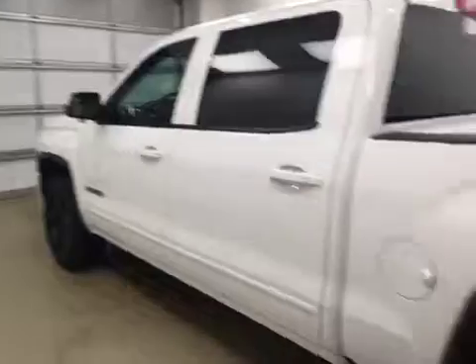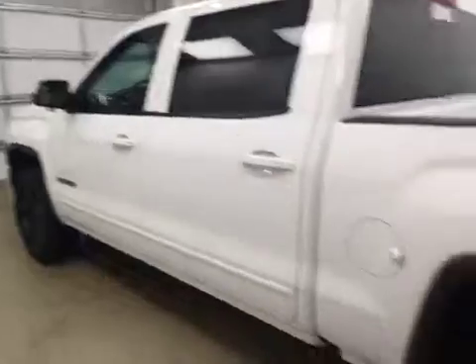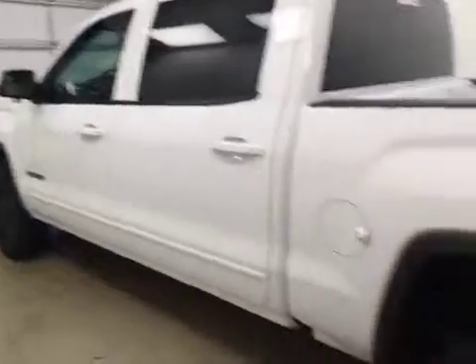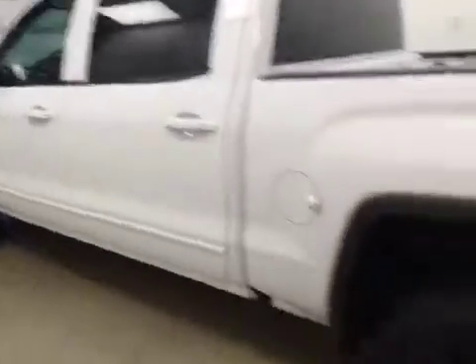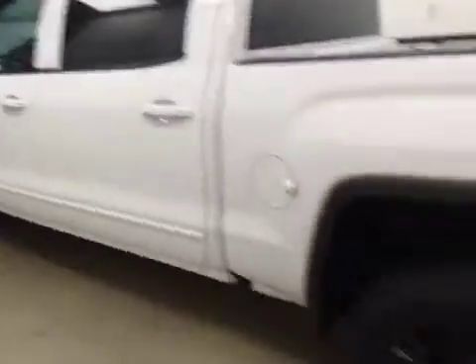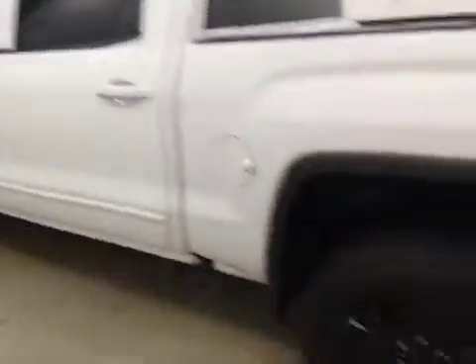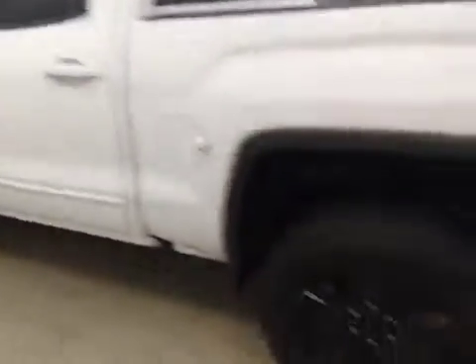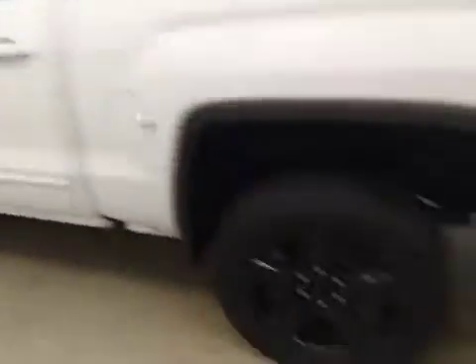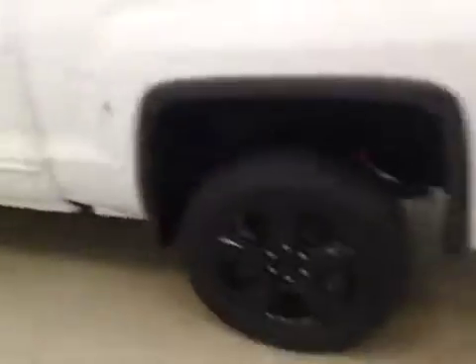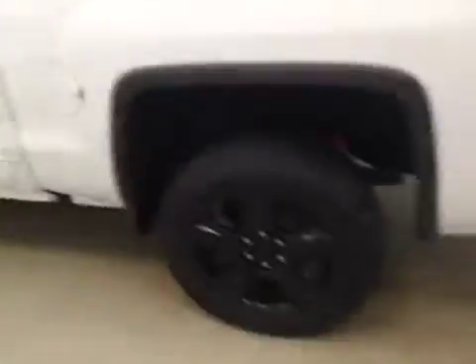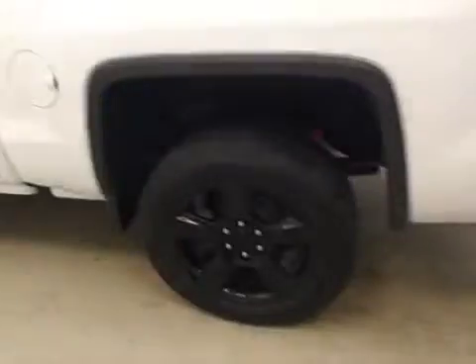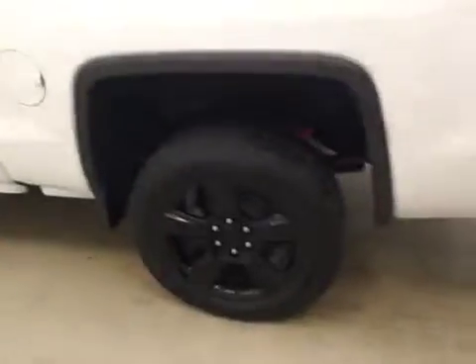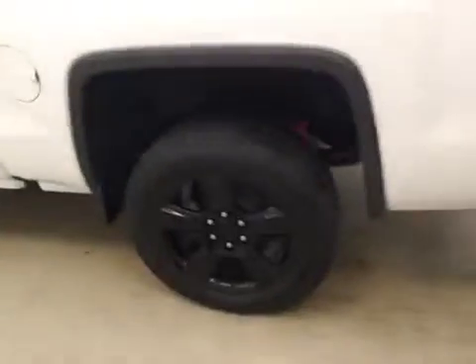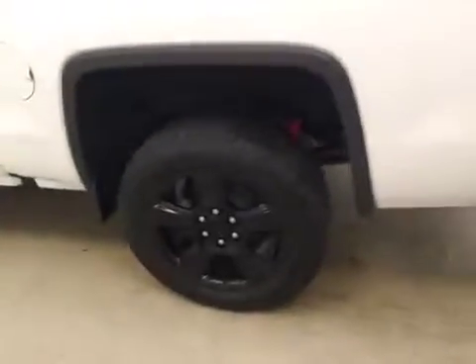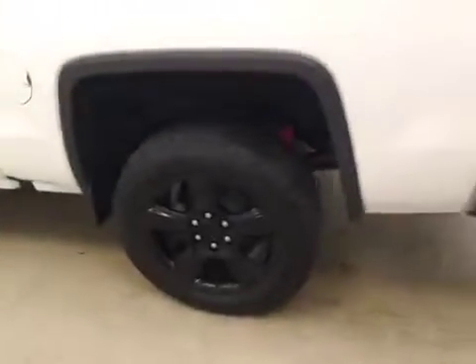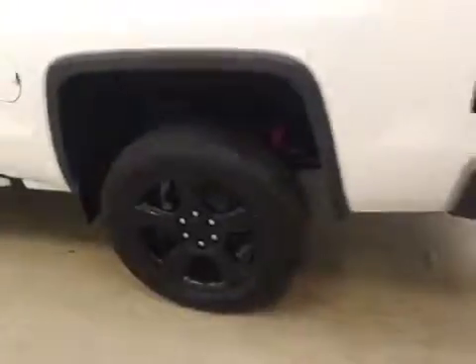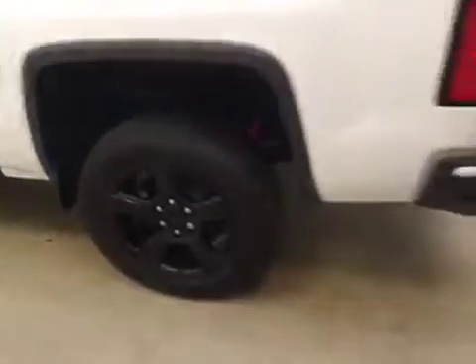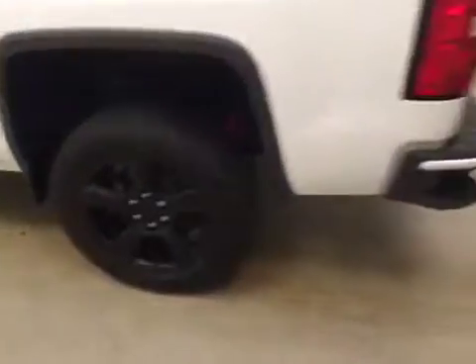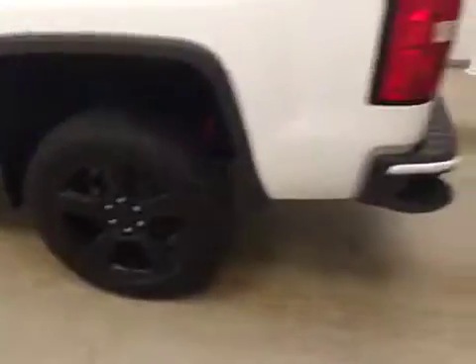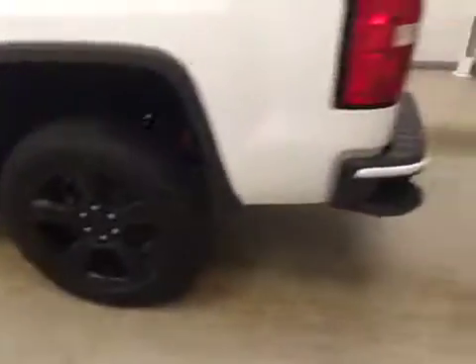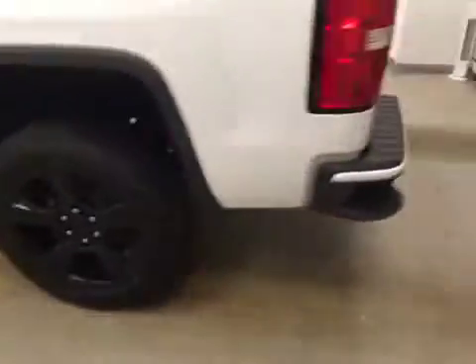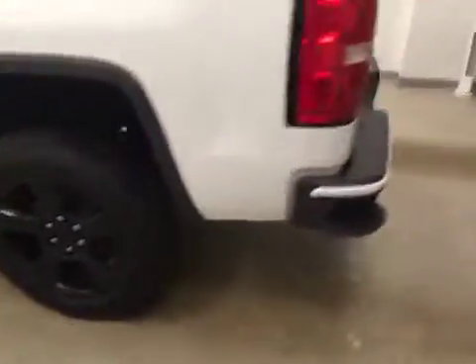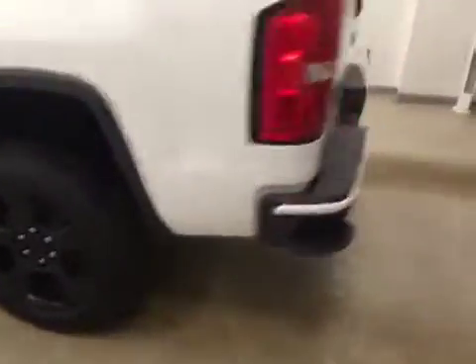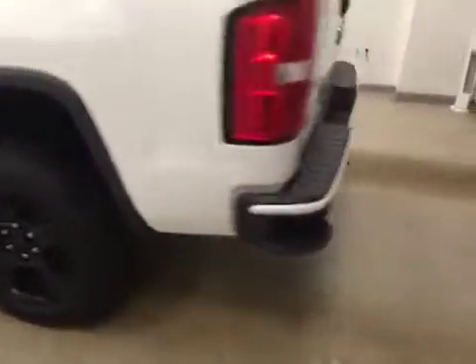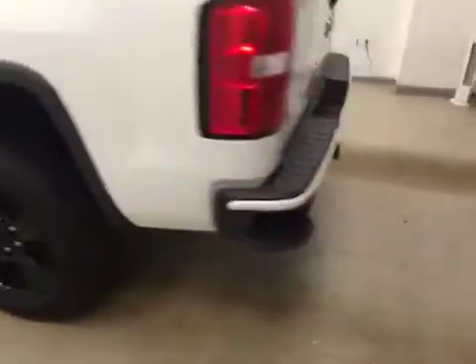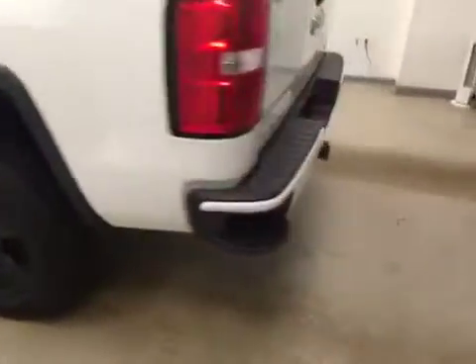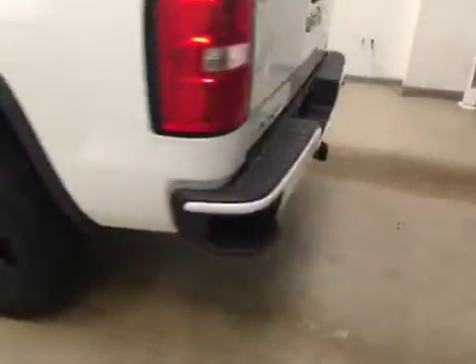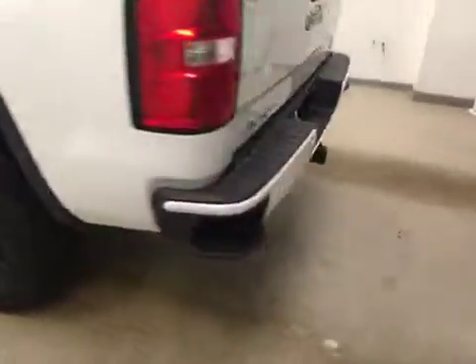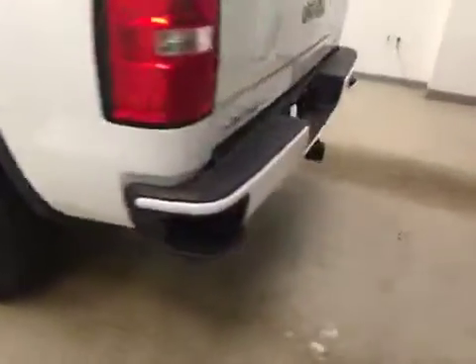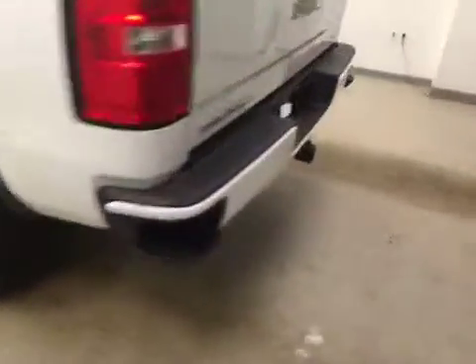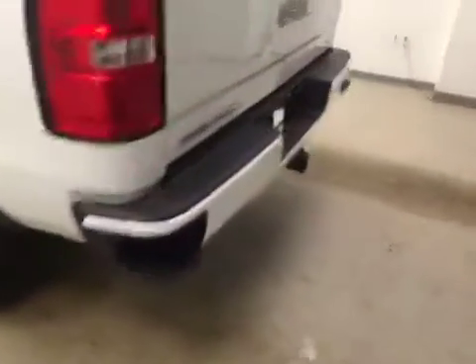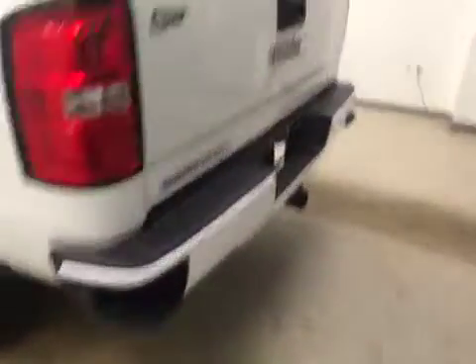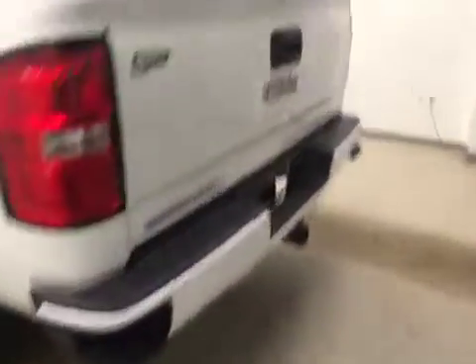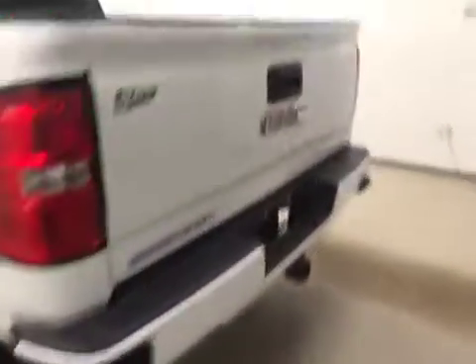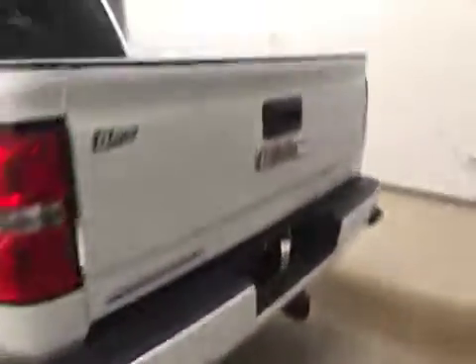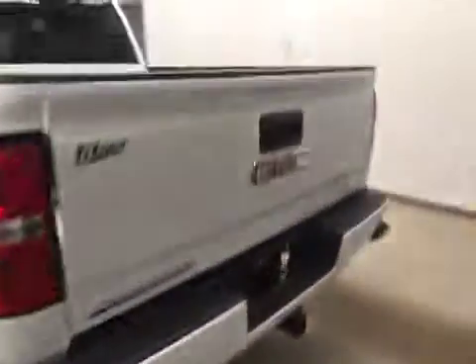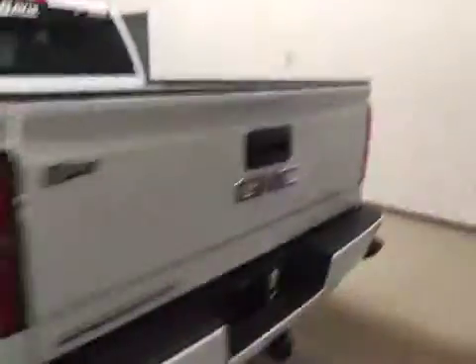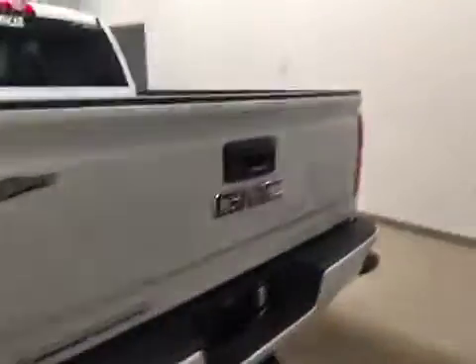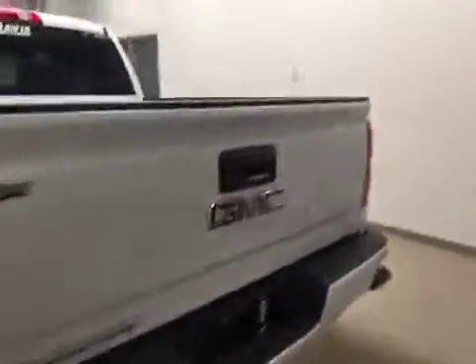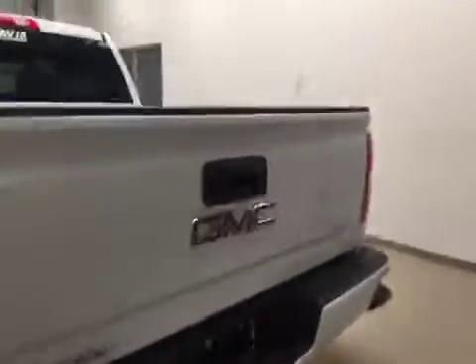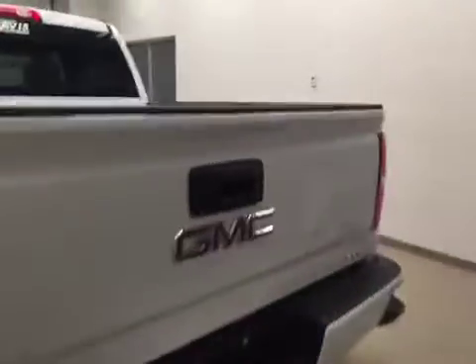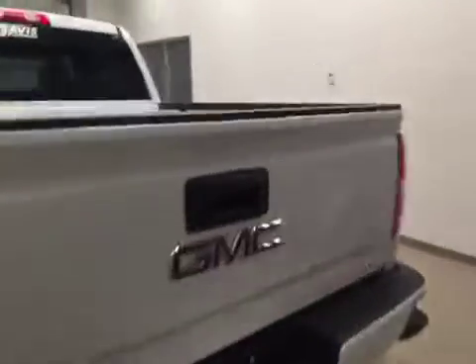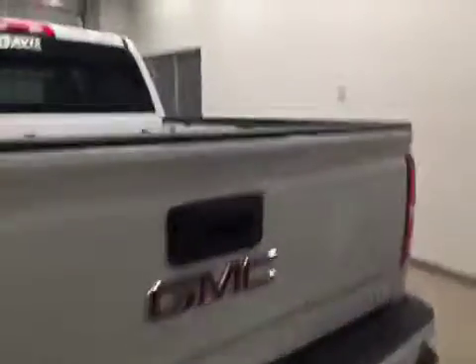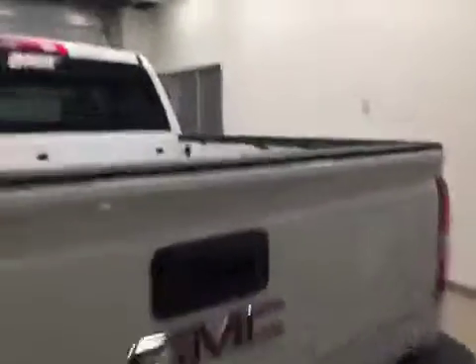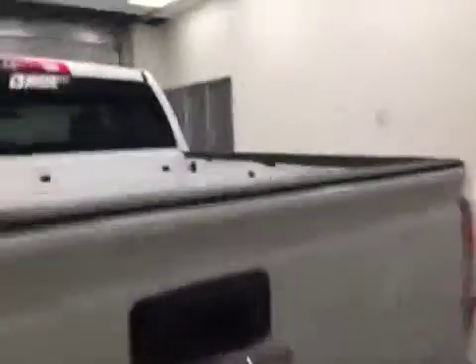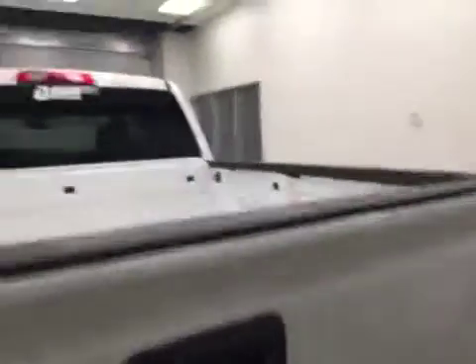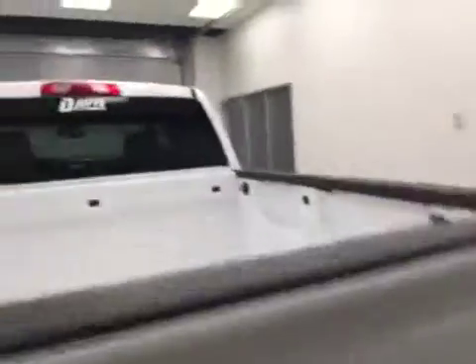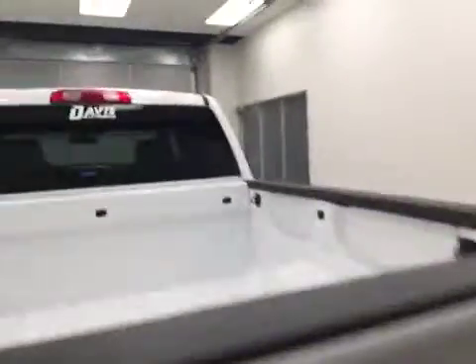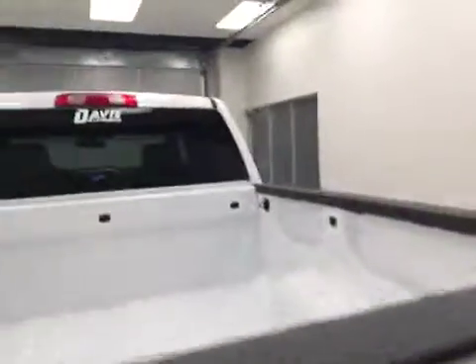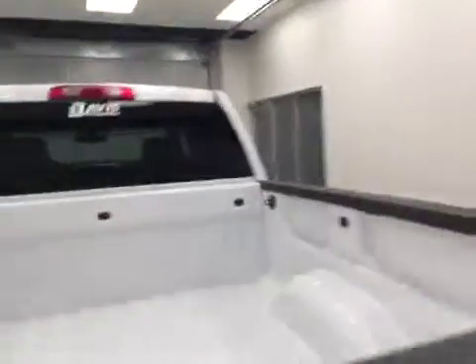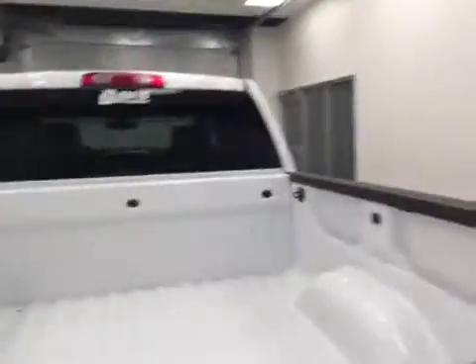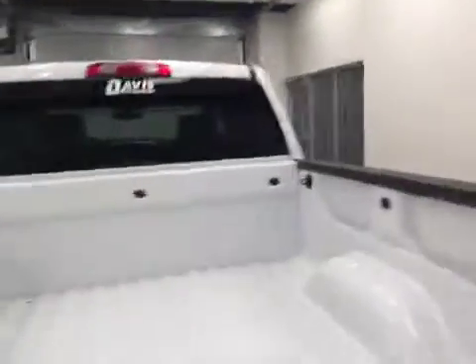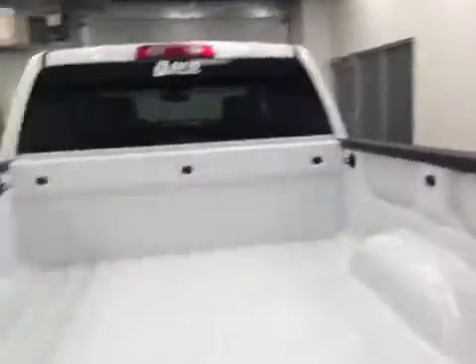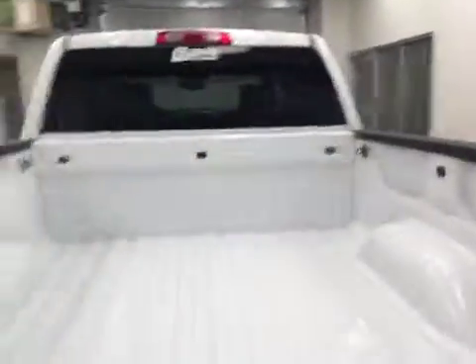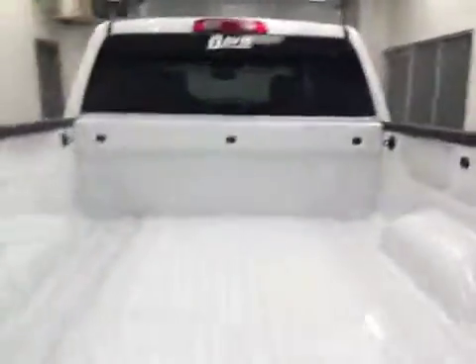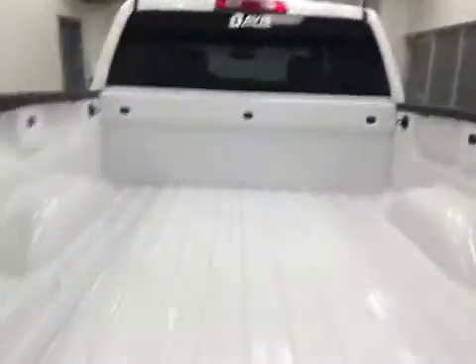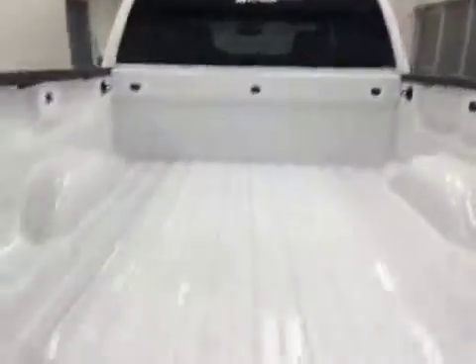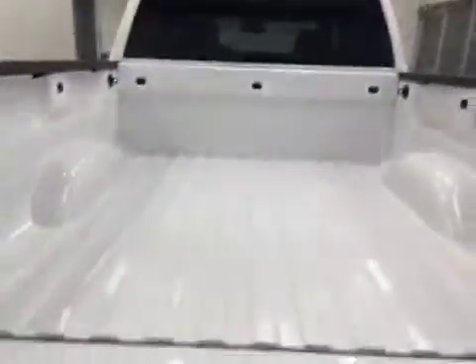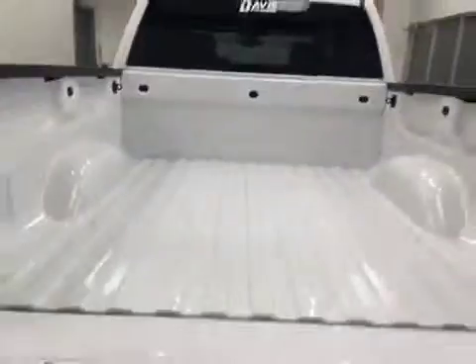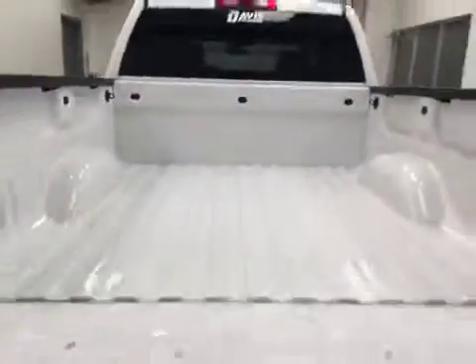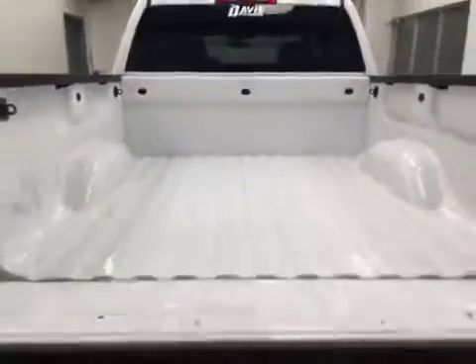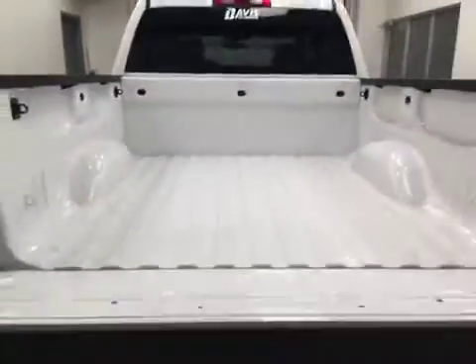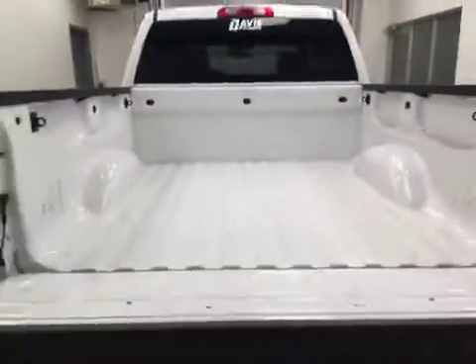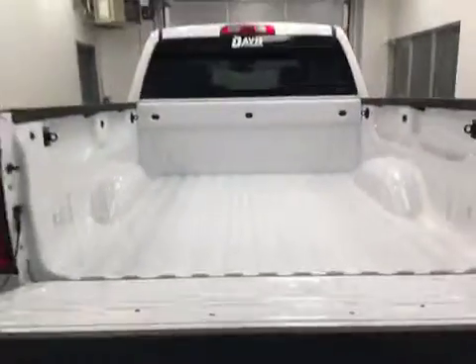This vehicle comes with 20-inch alloy rims, tailgate step, back-up camera, and a lot more cargo space.